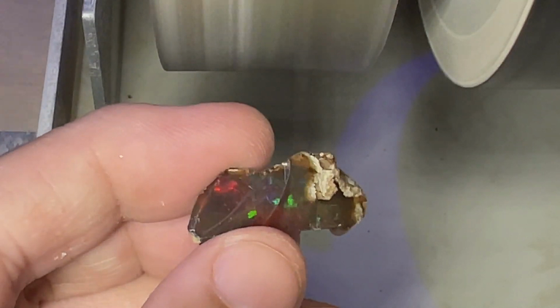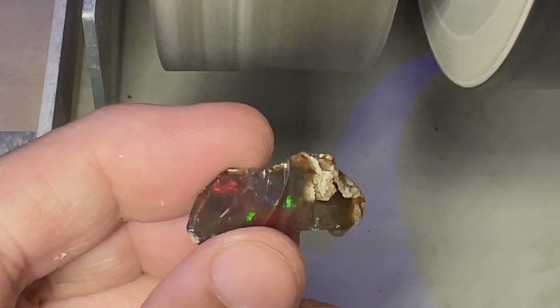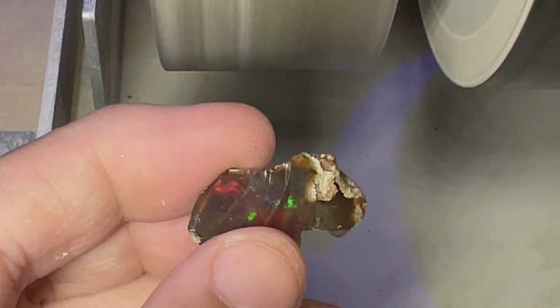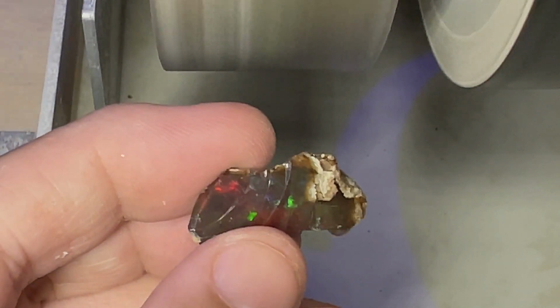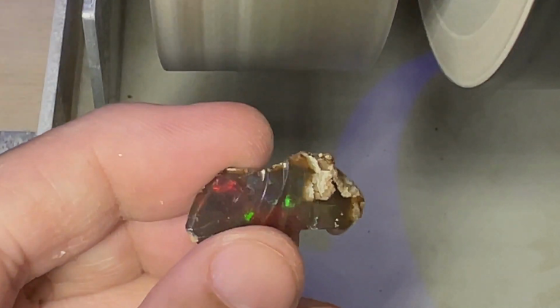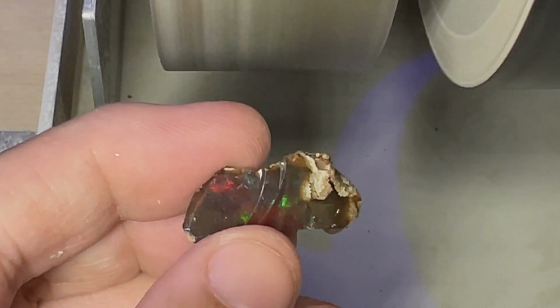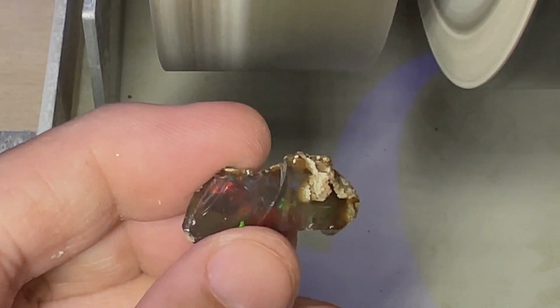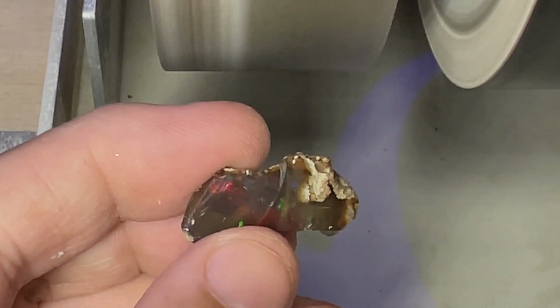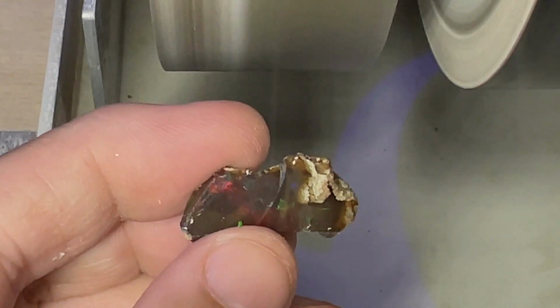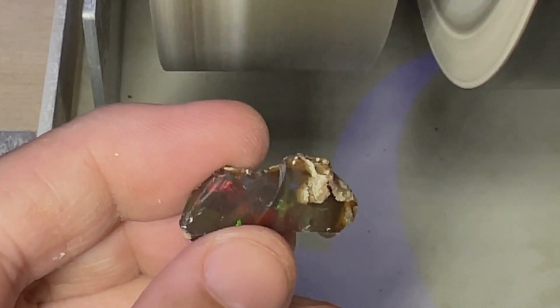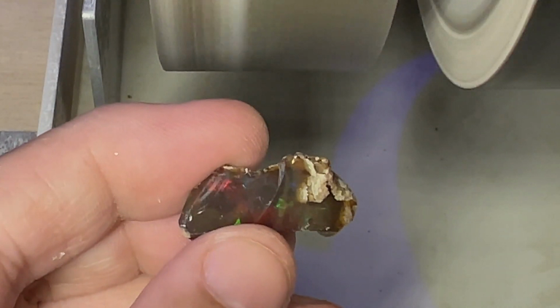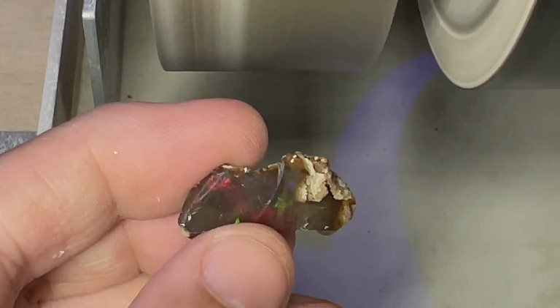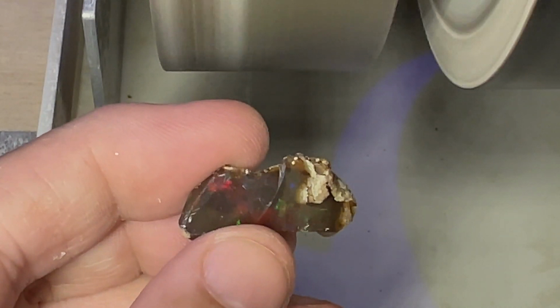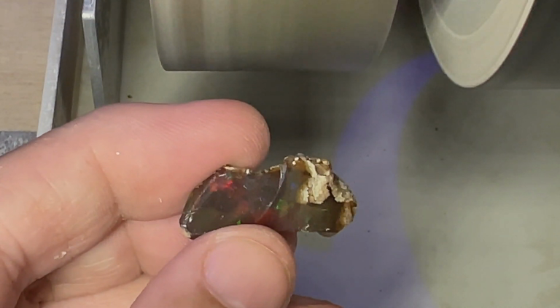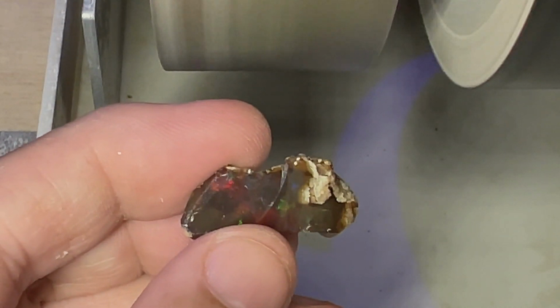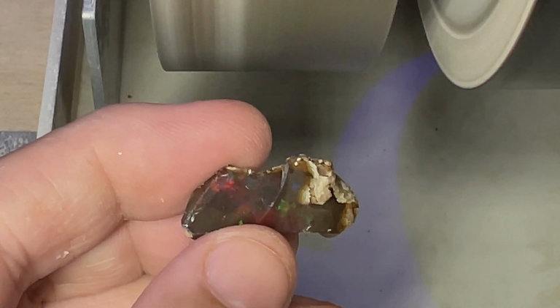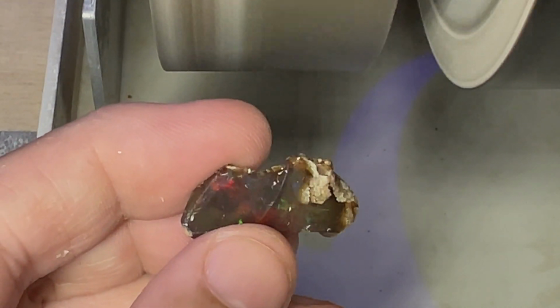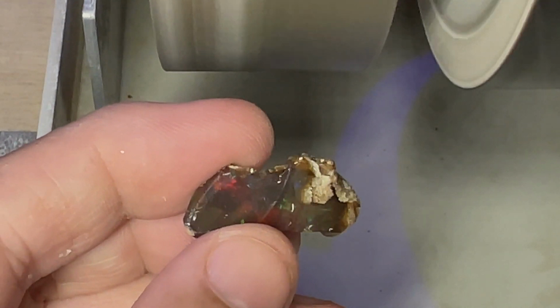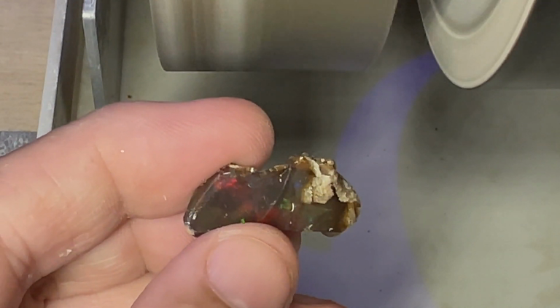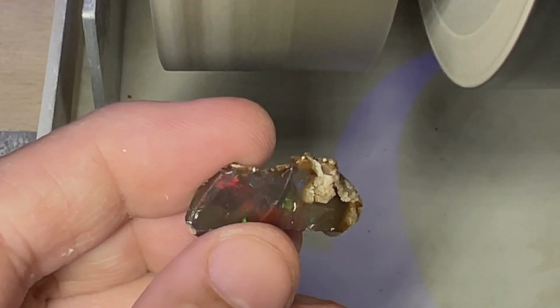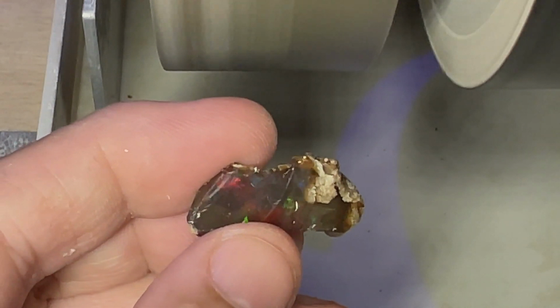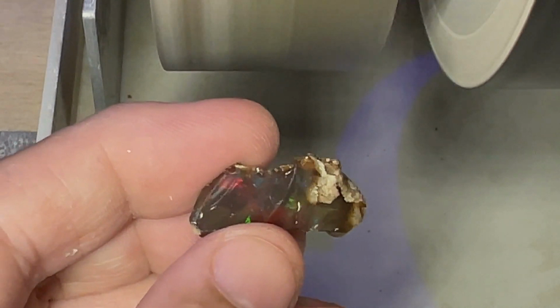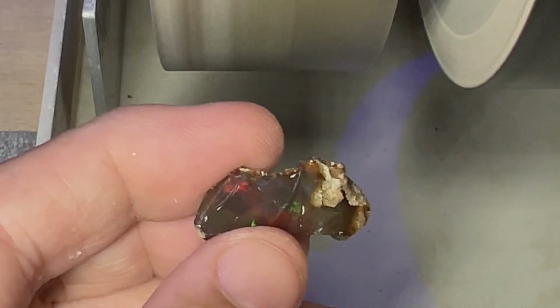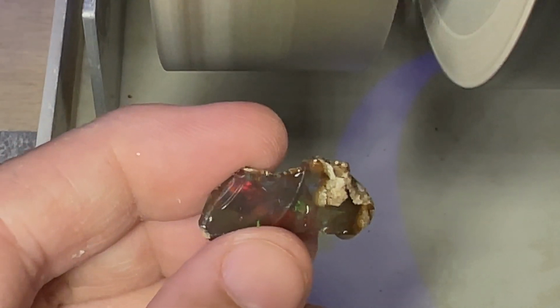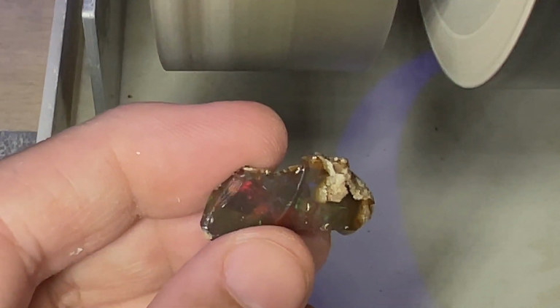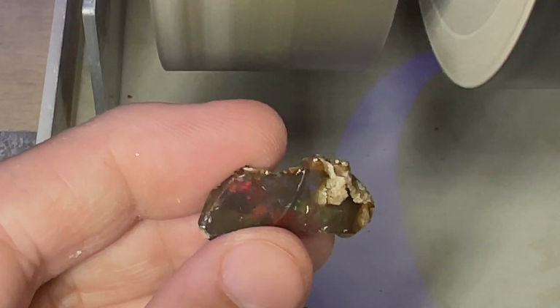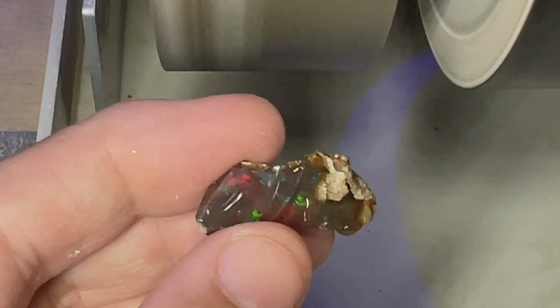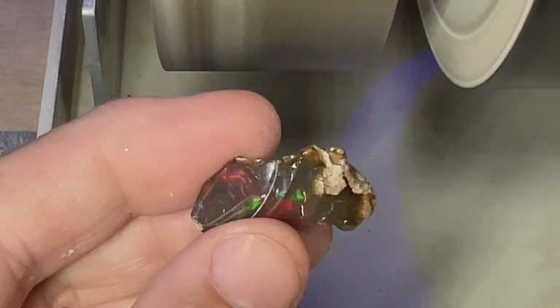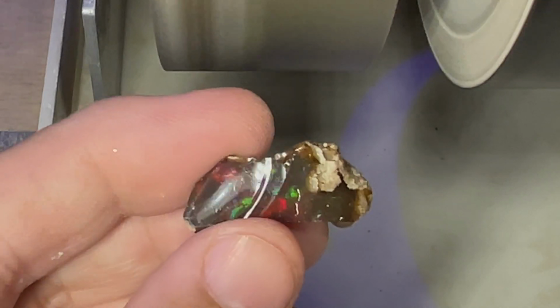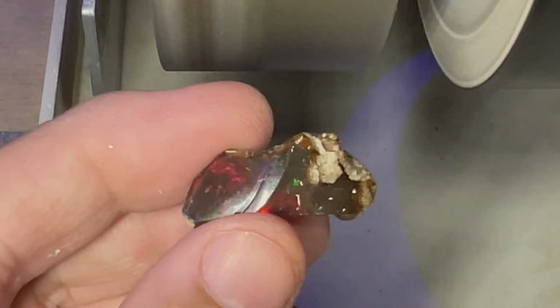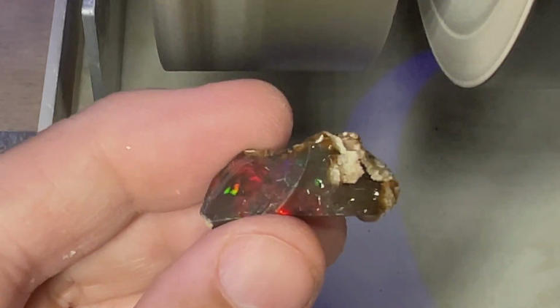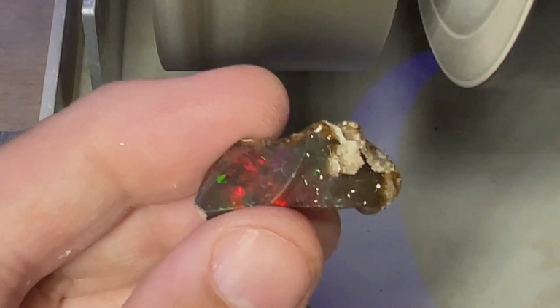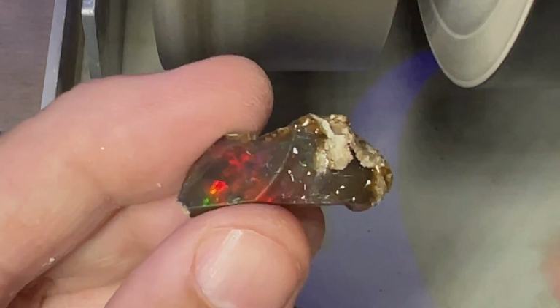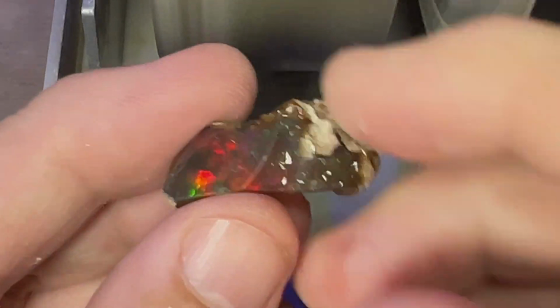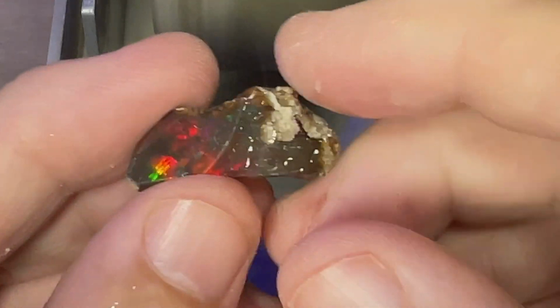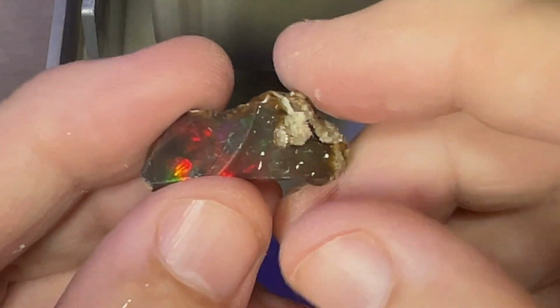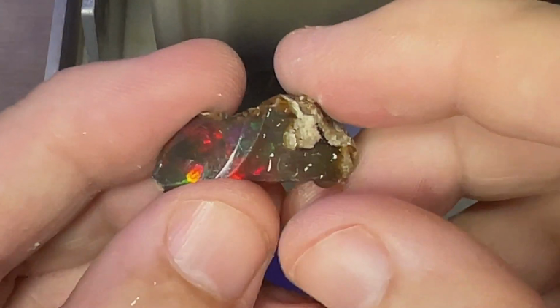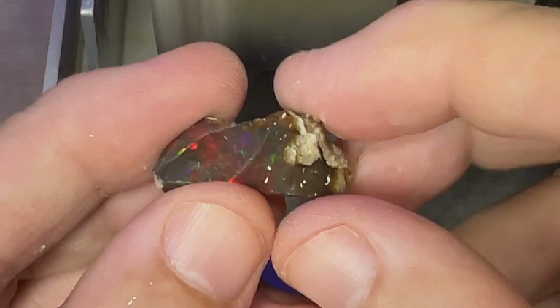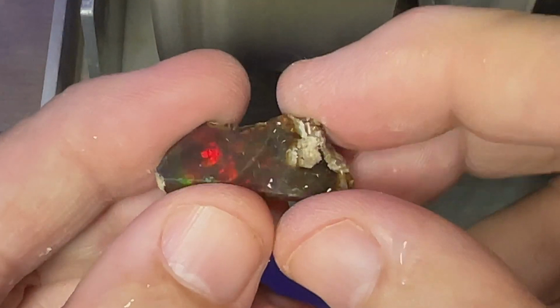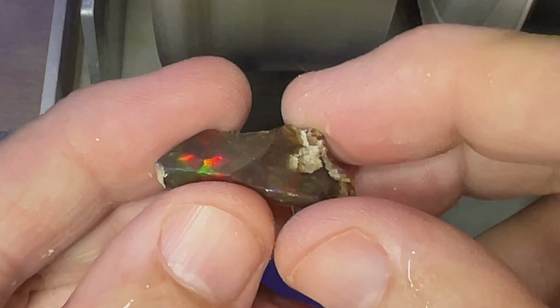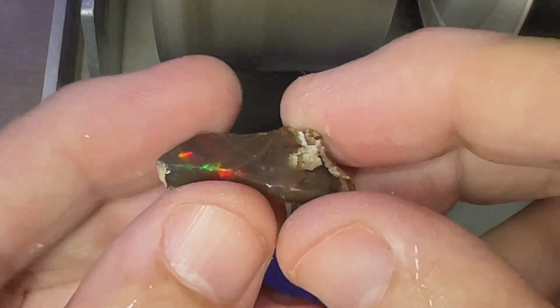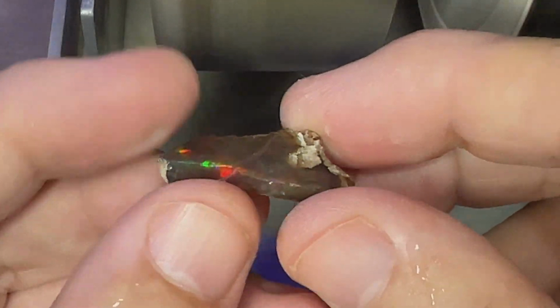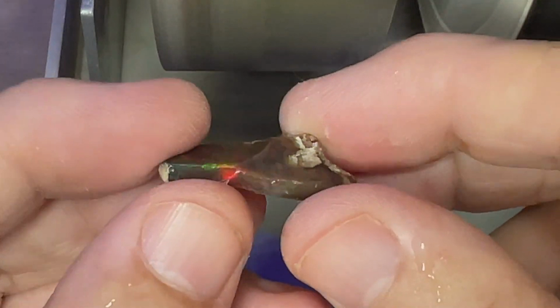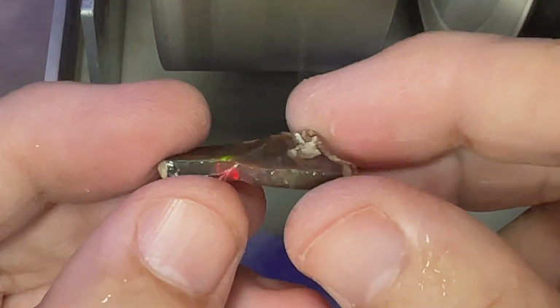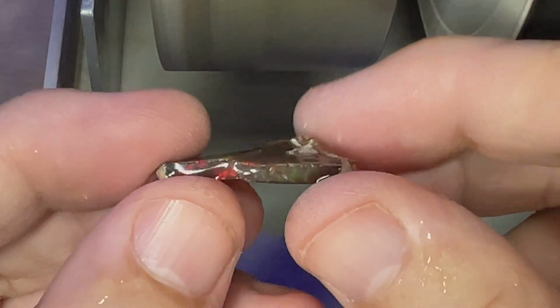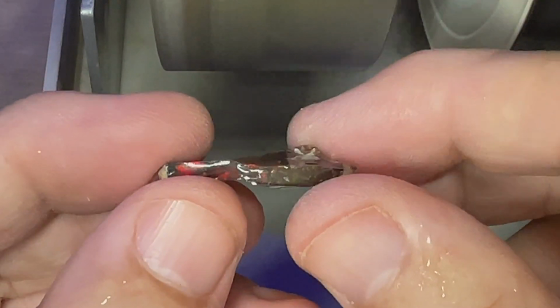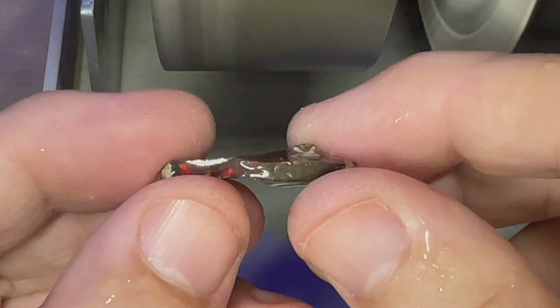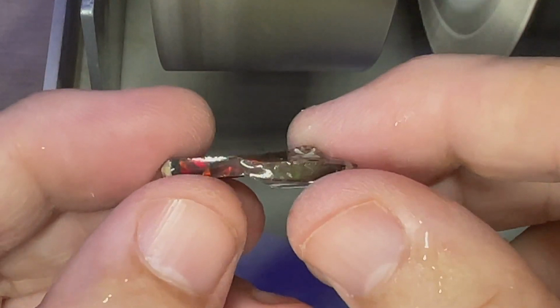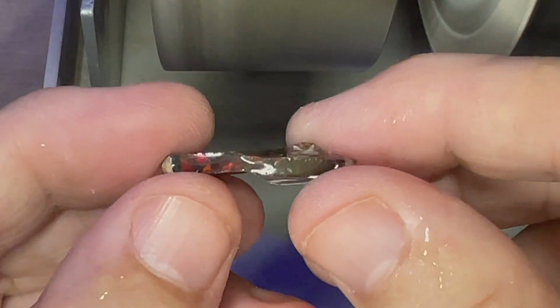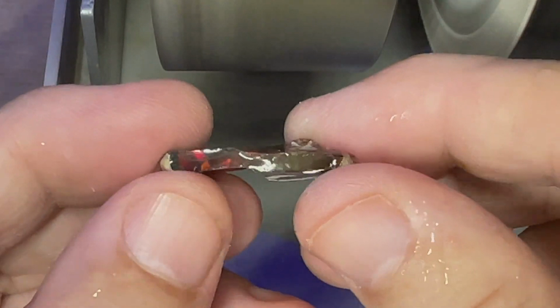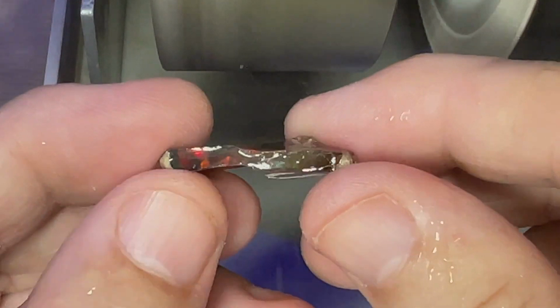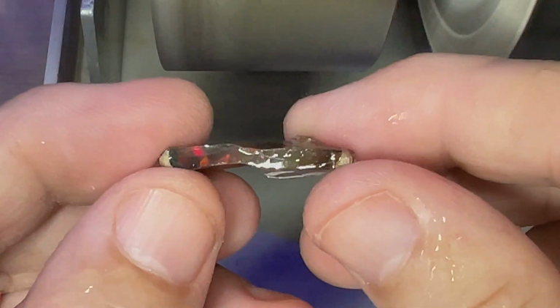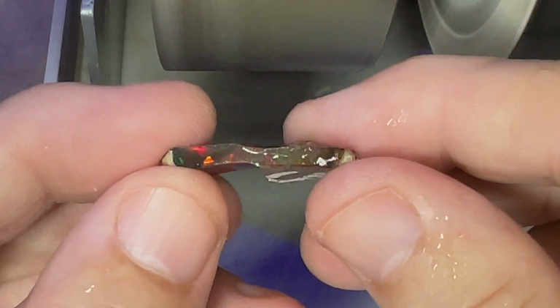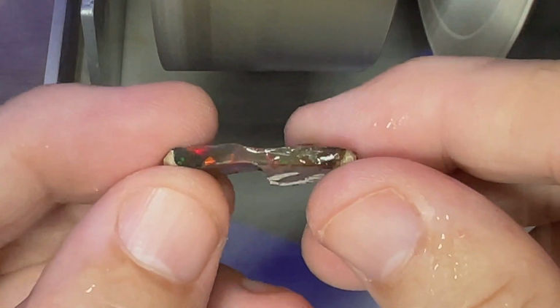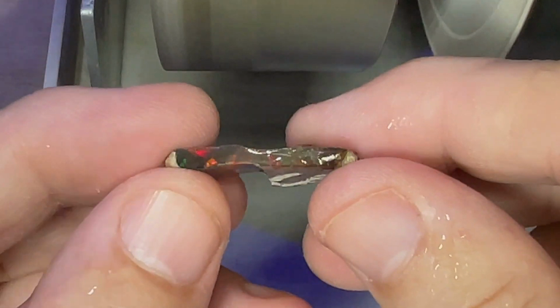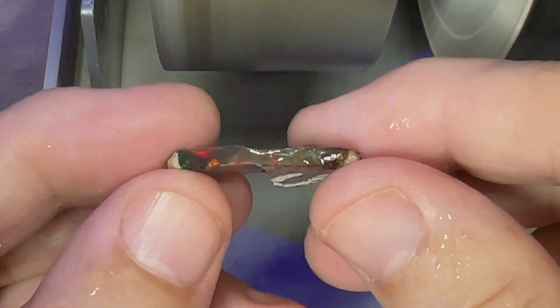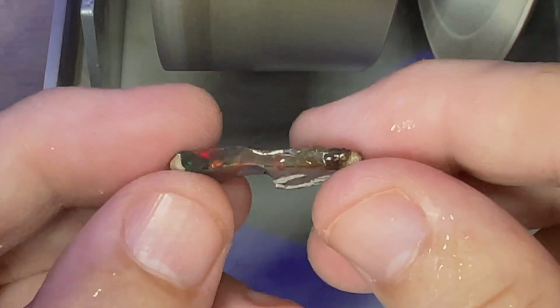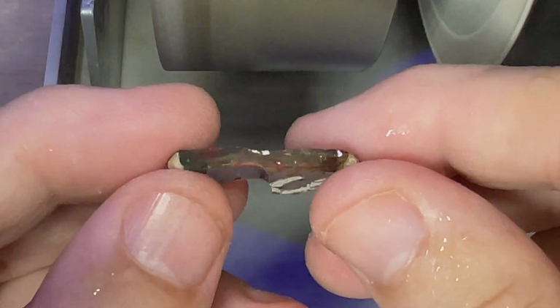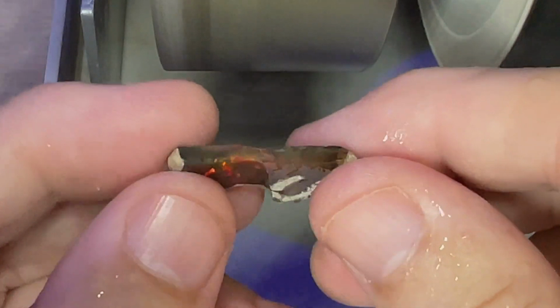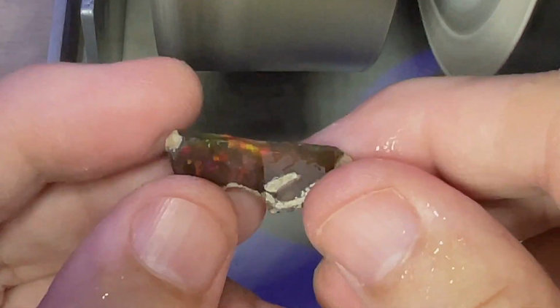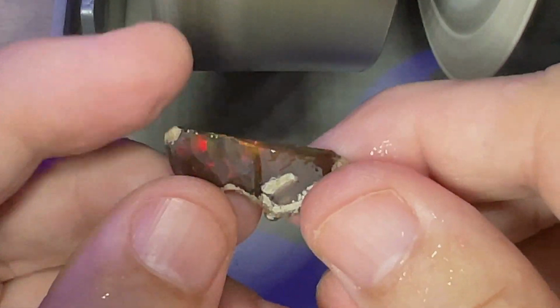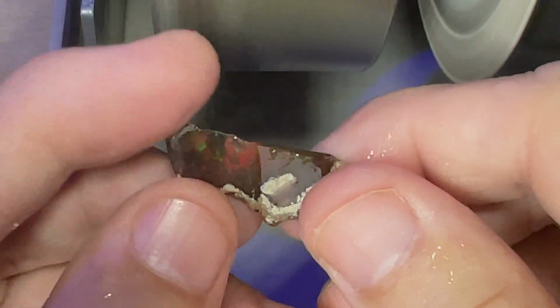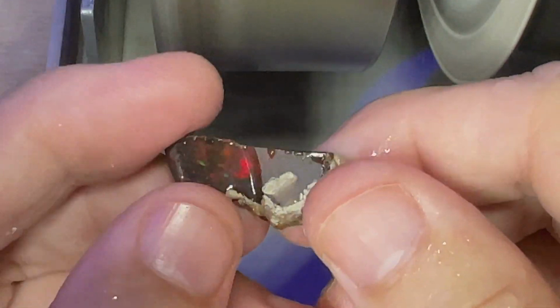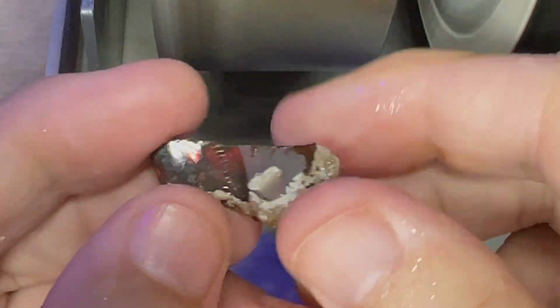You can see some beautiful reds, greens, blues, and yellows in this opal. So it's going to be interesting to see how this cuts.